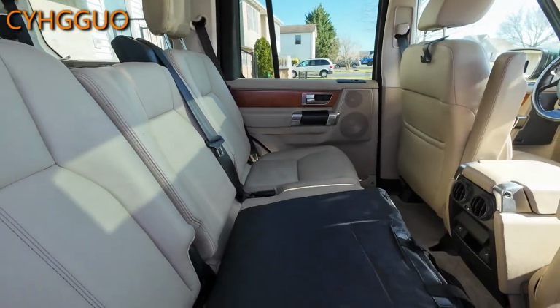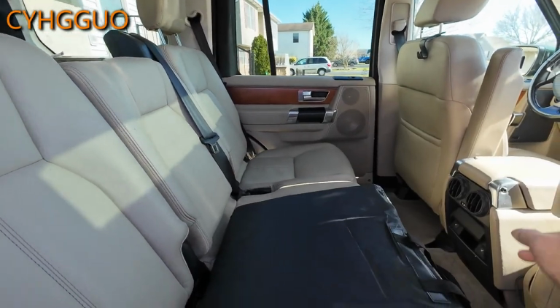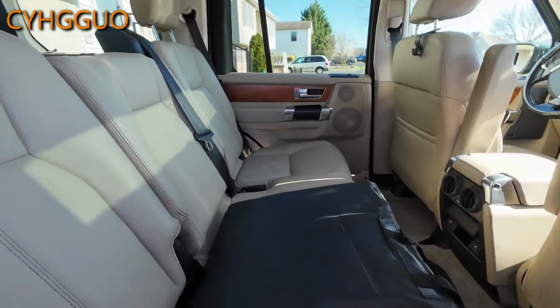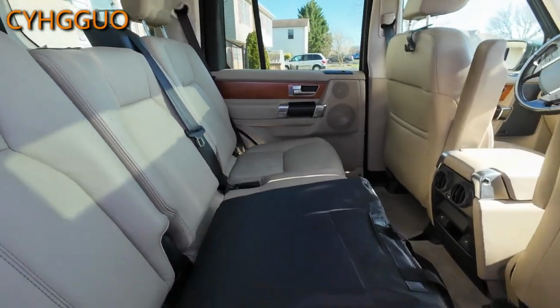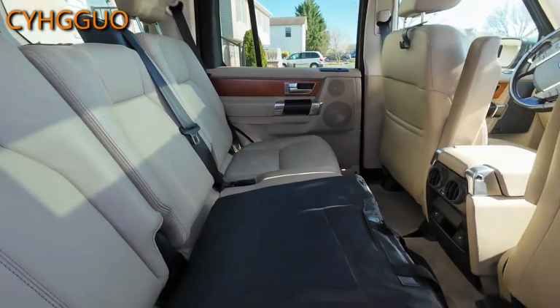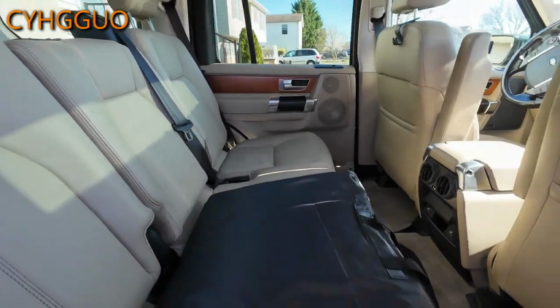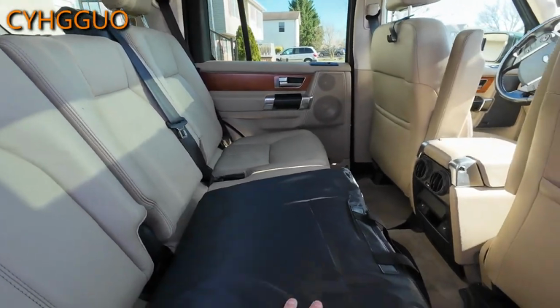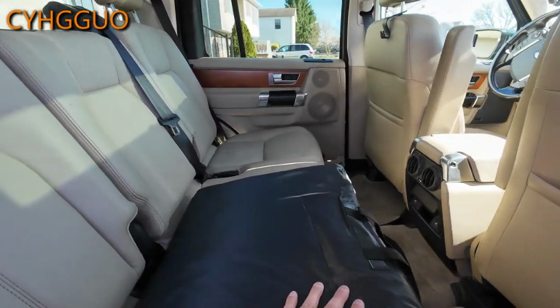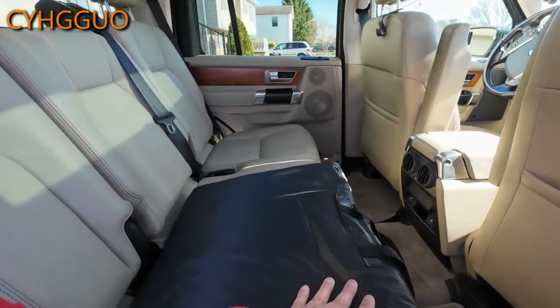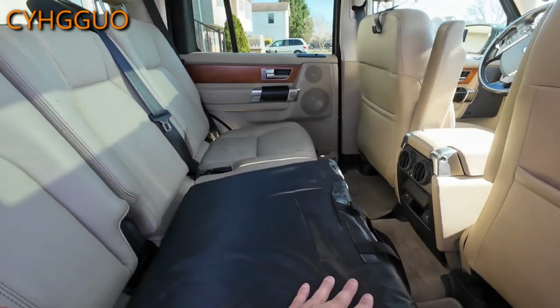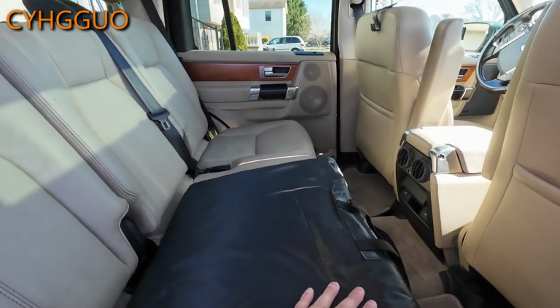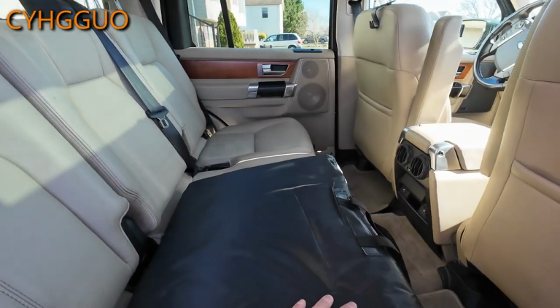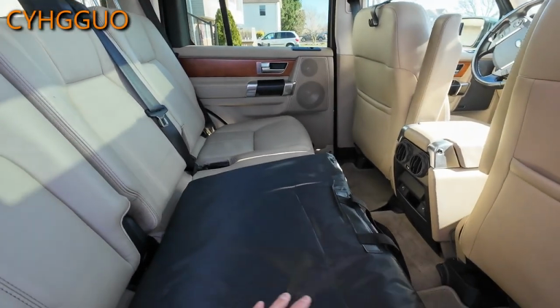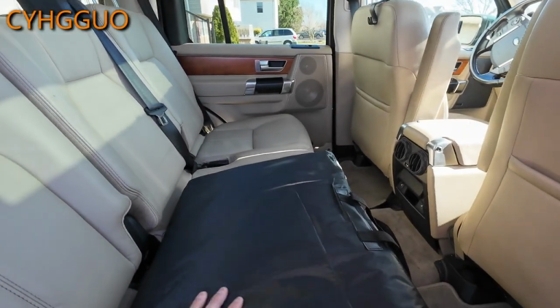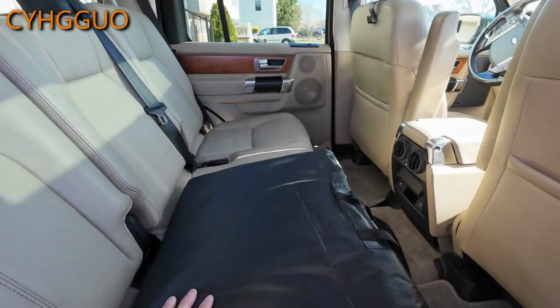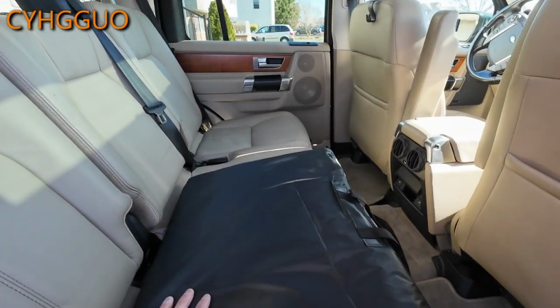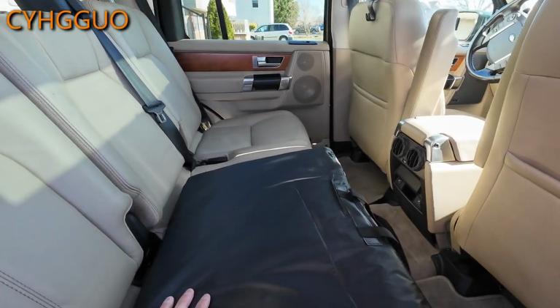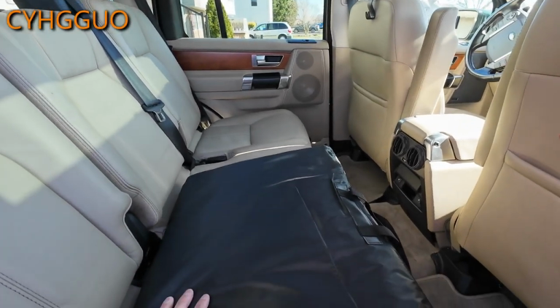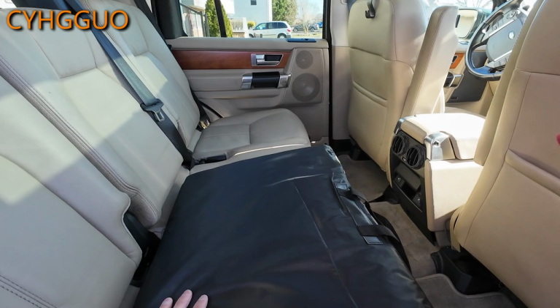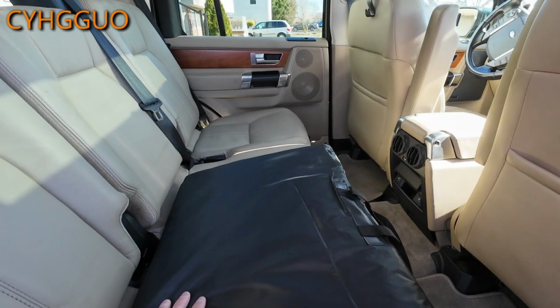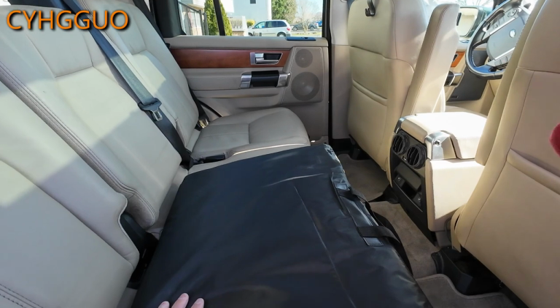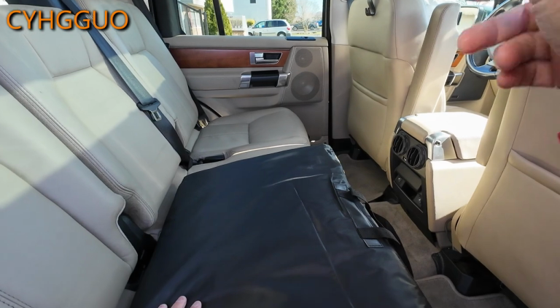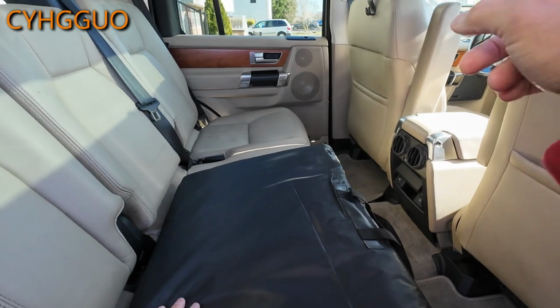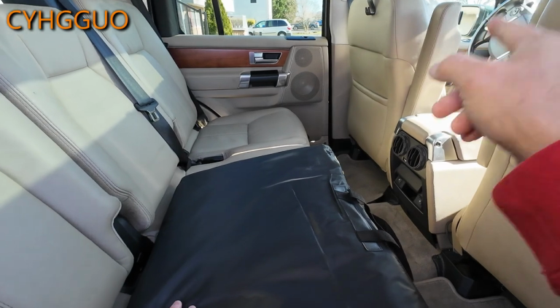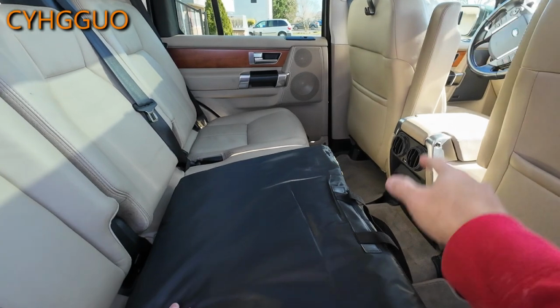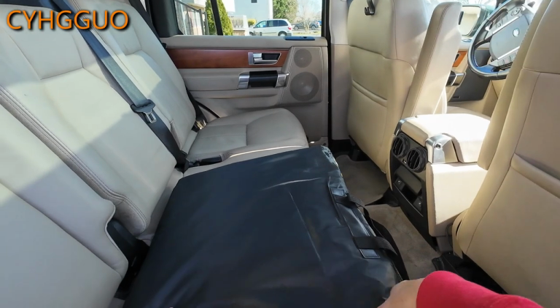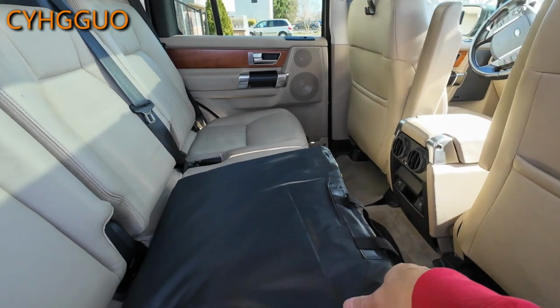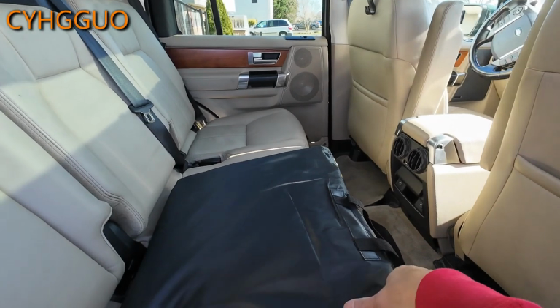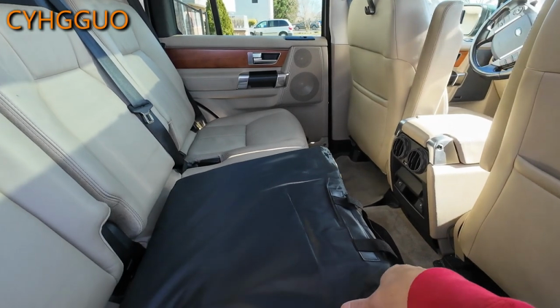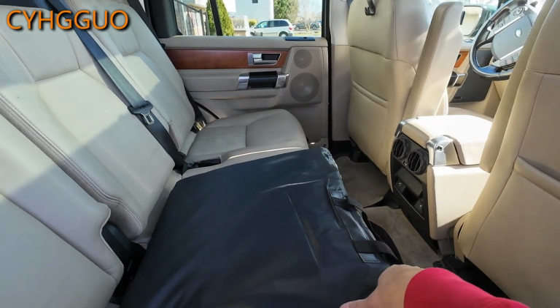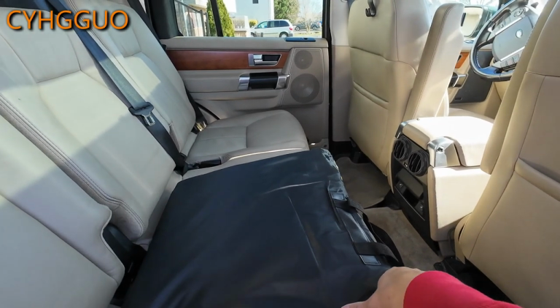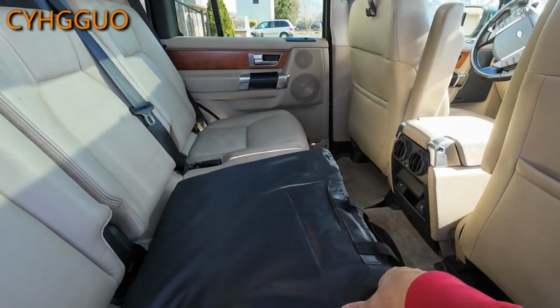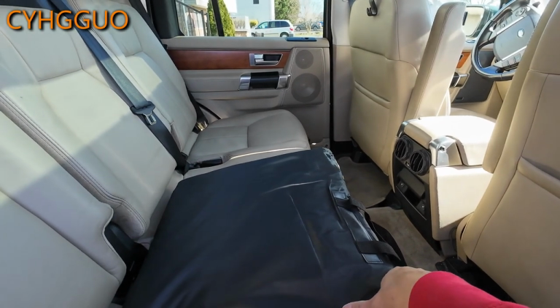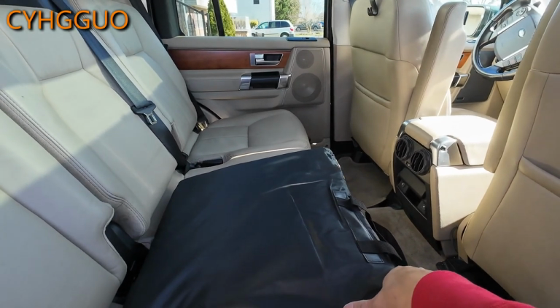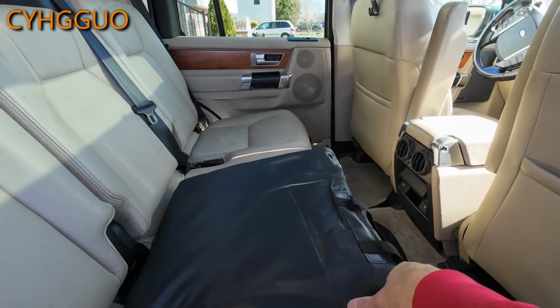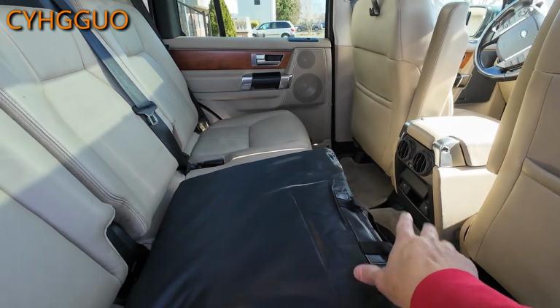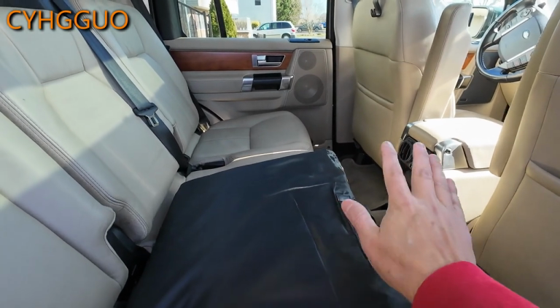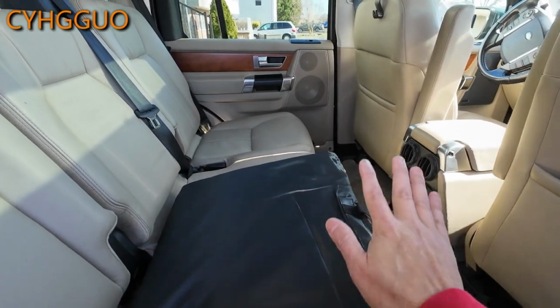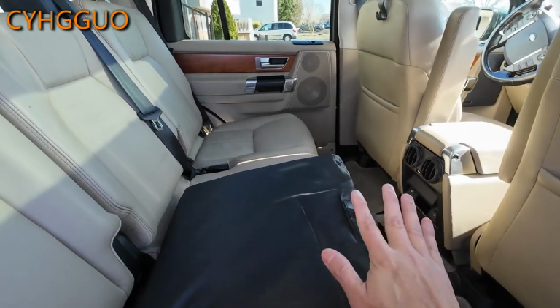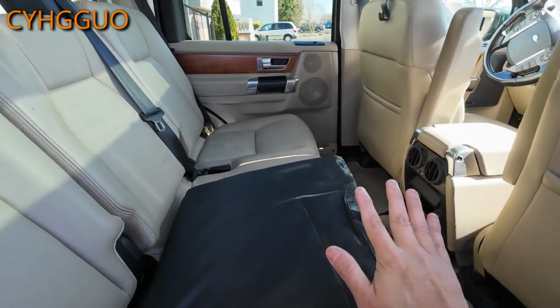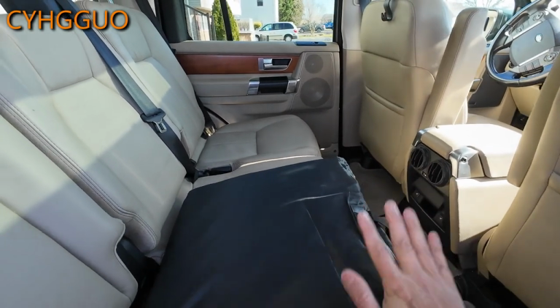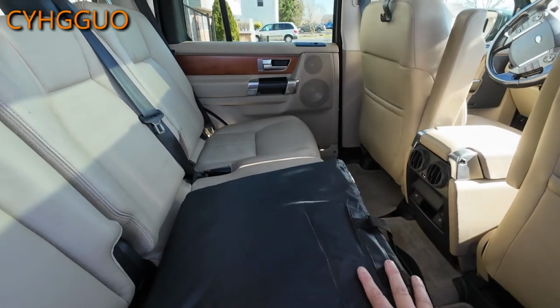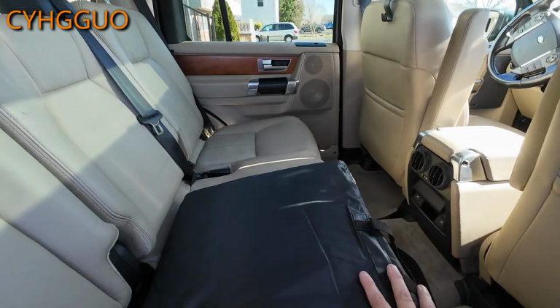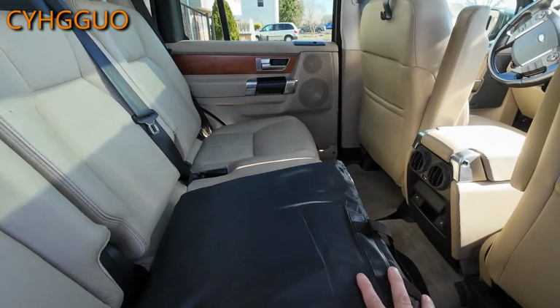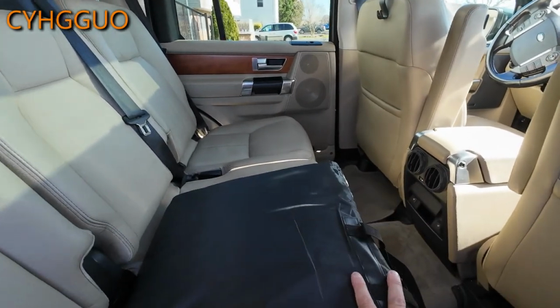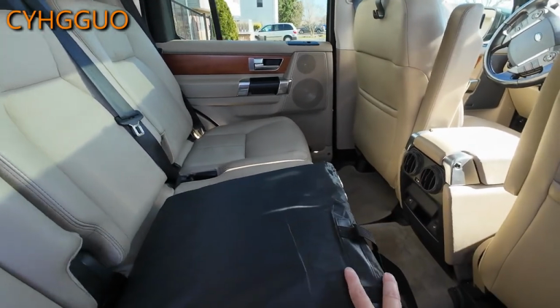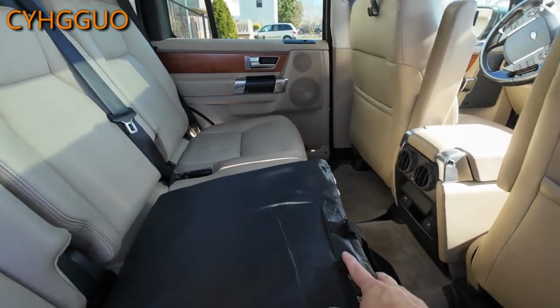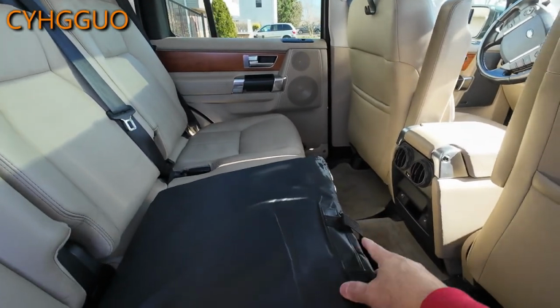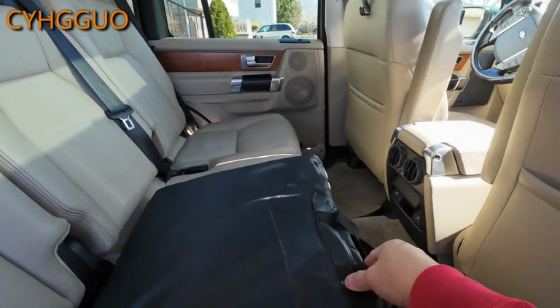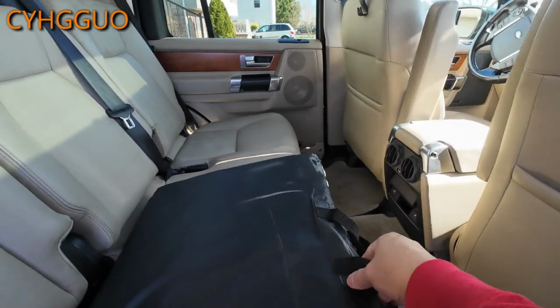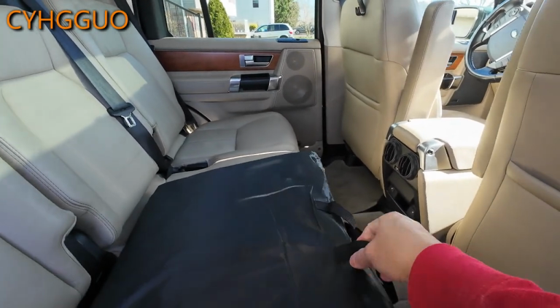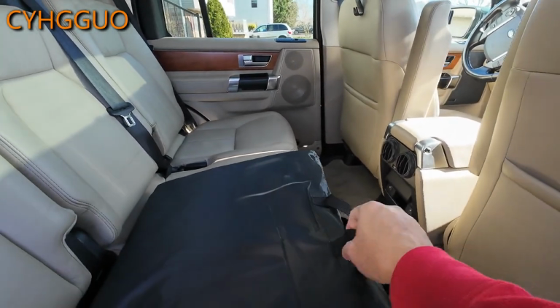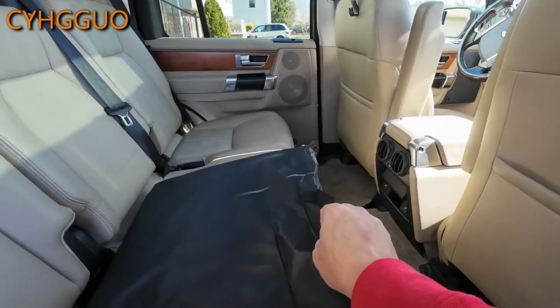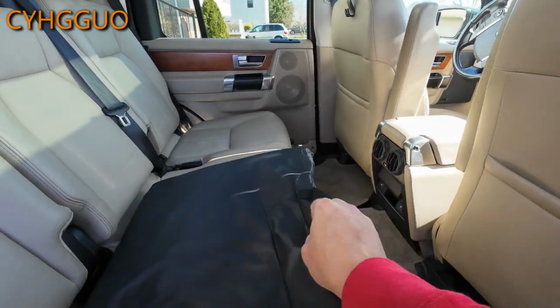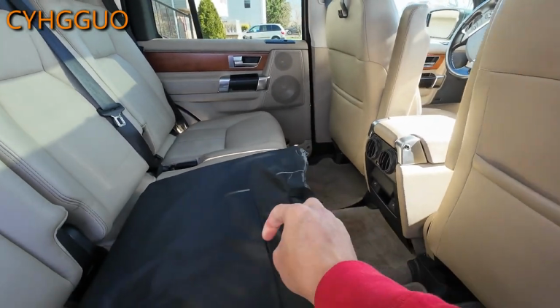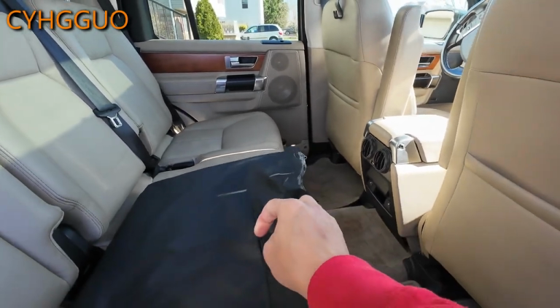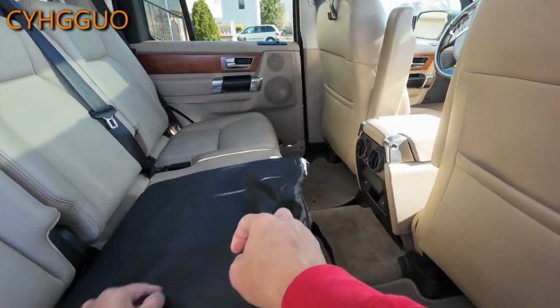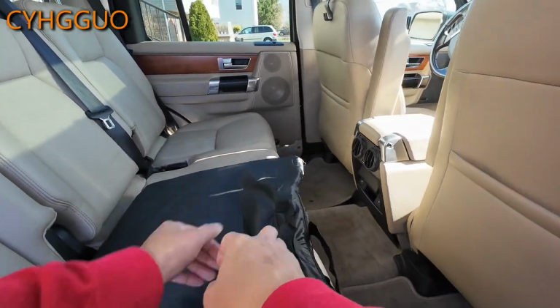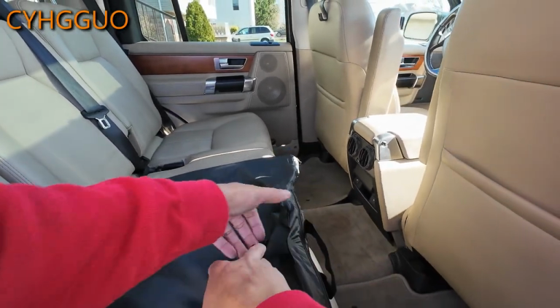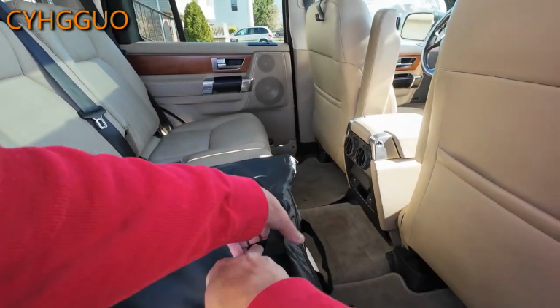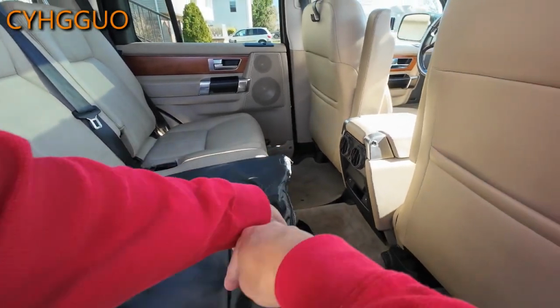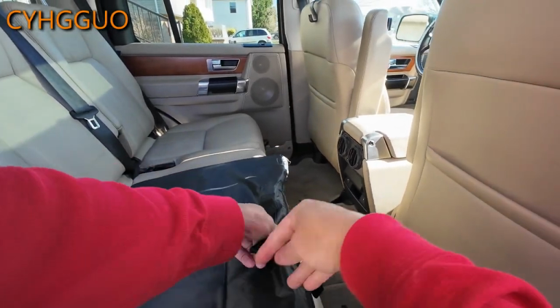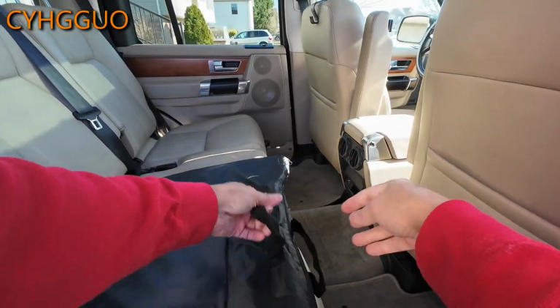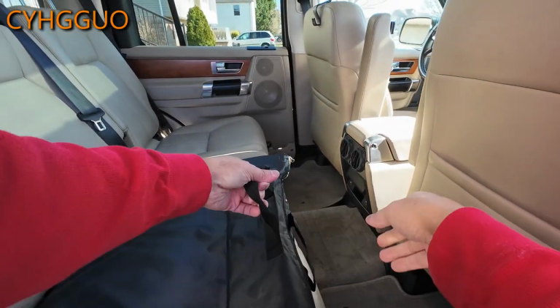I'll put the model up on the screen so you know what it looks like. Let's install this and see what it looks like.